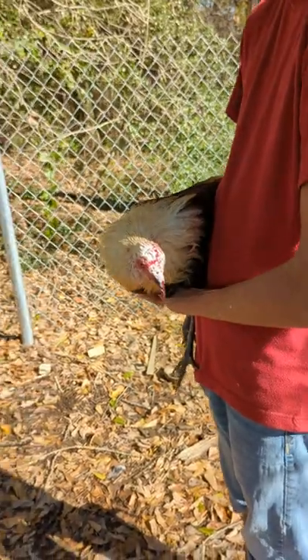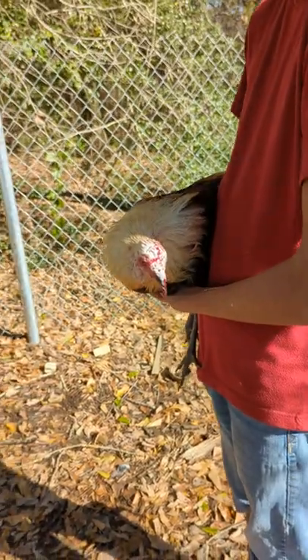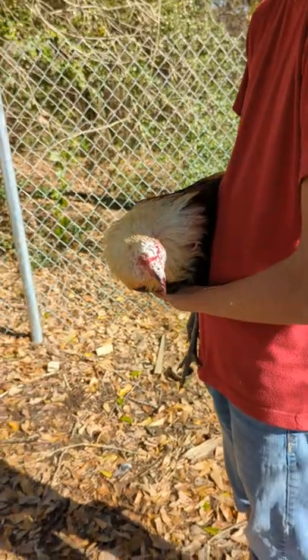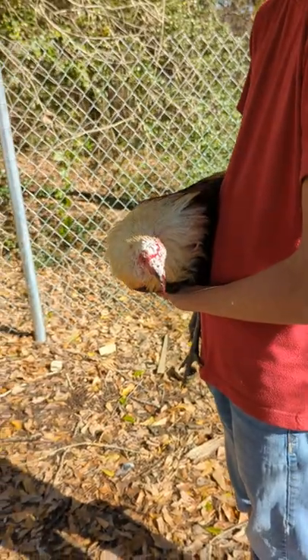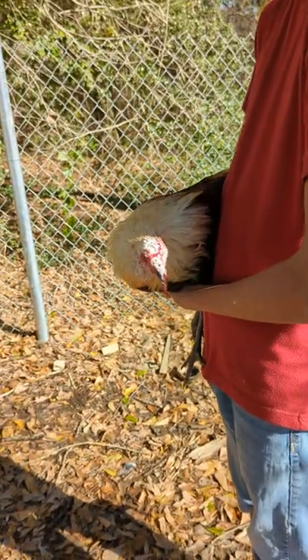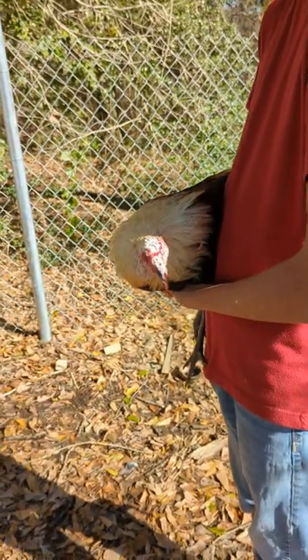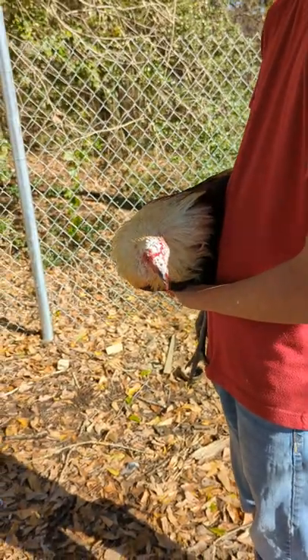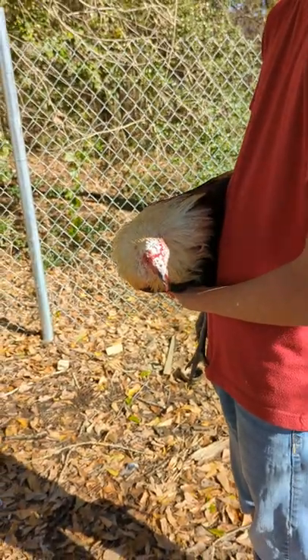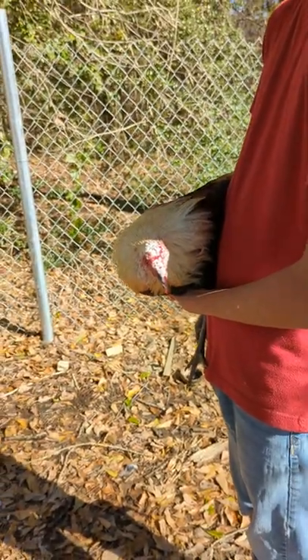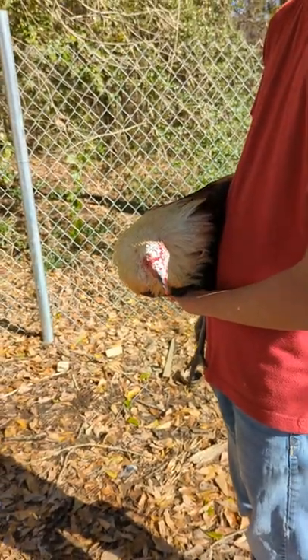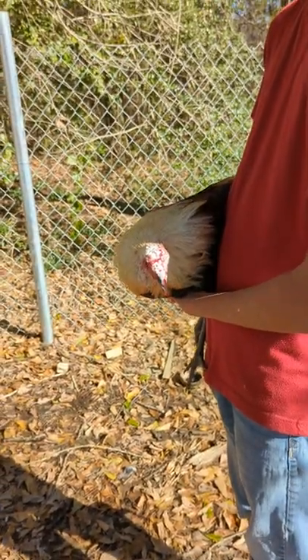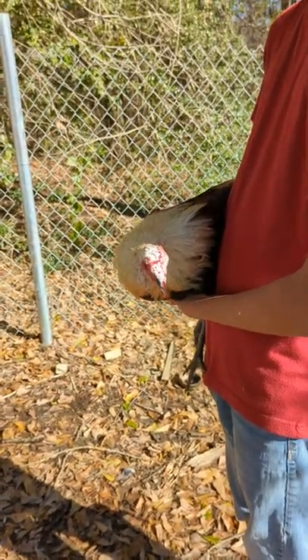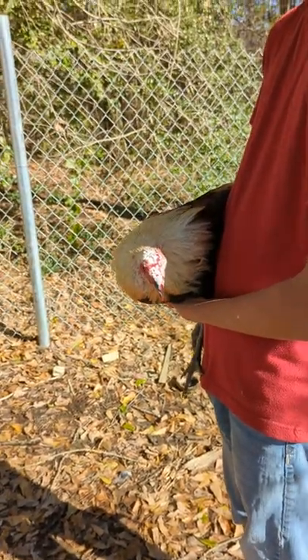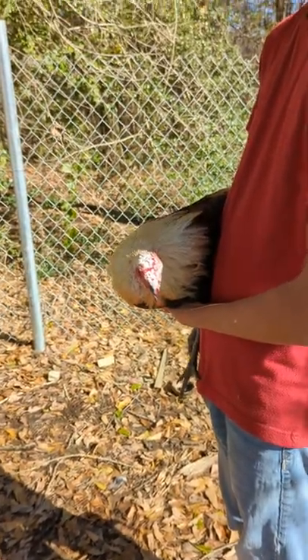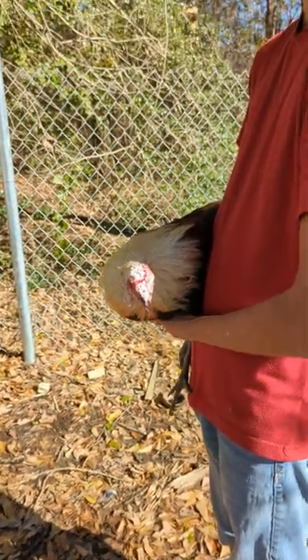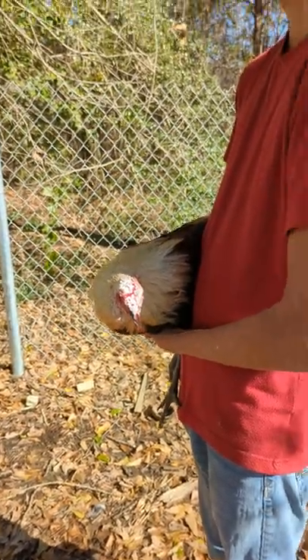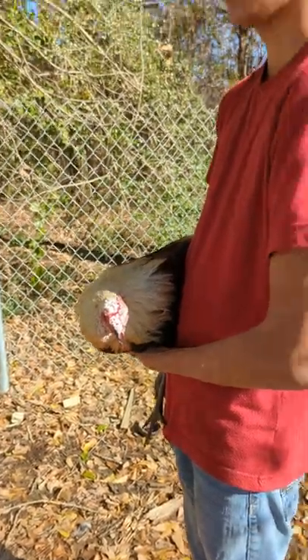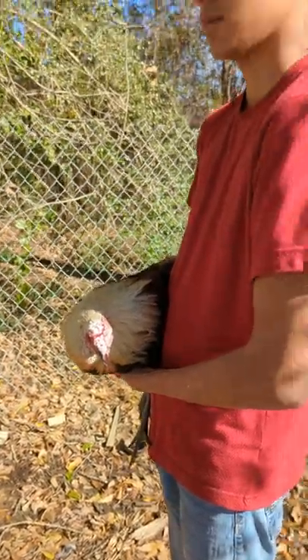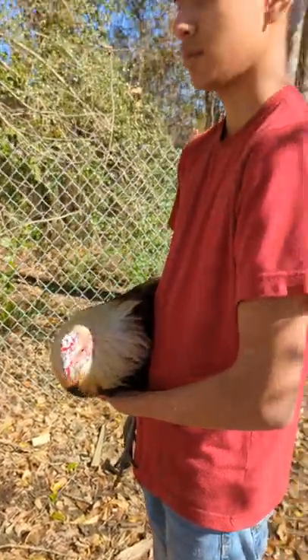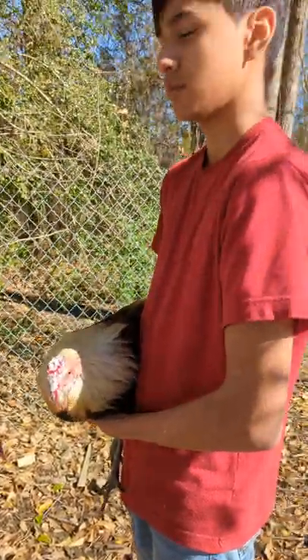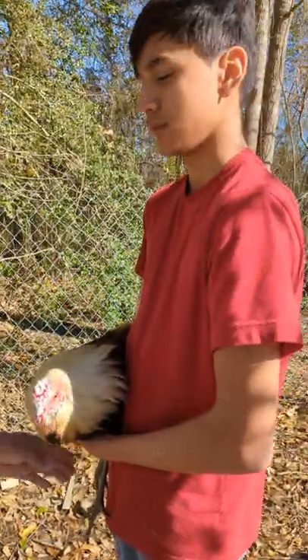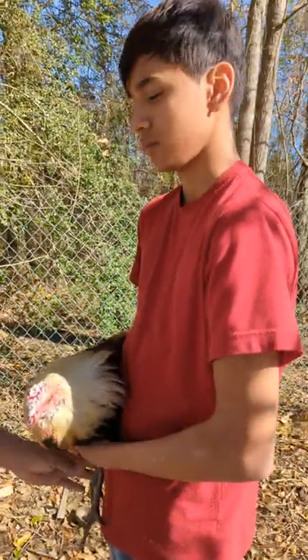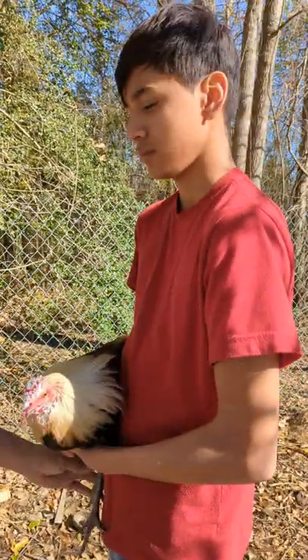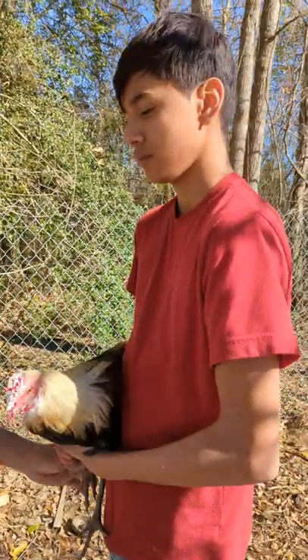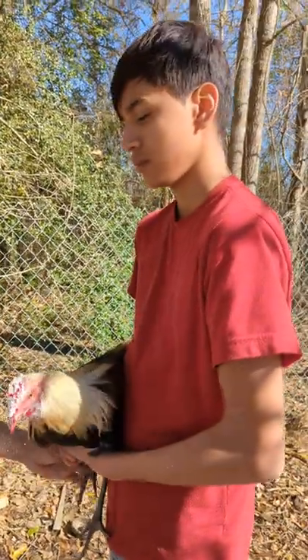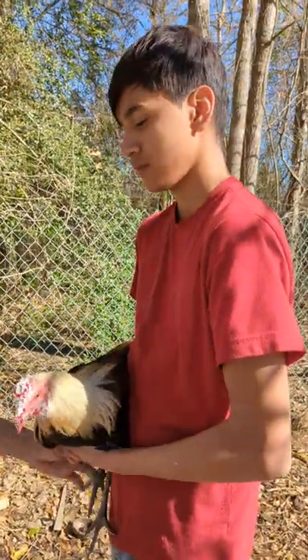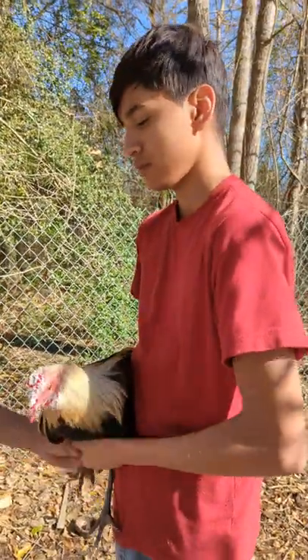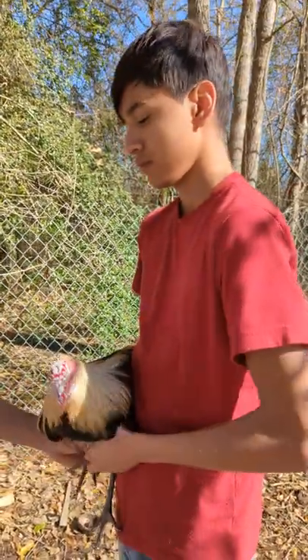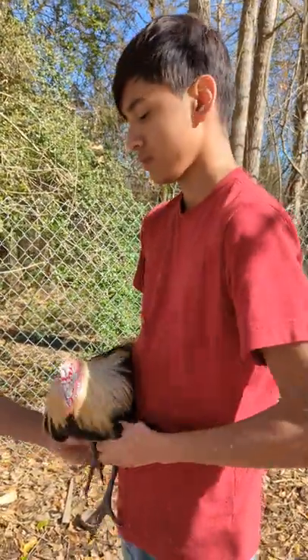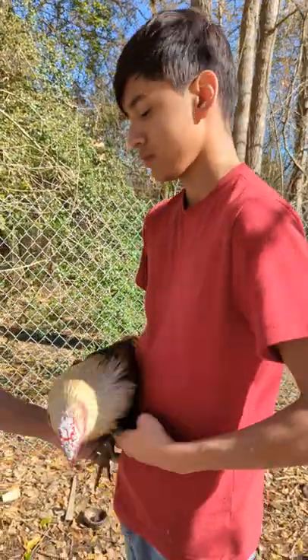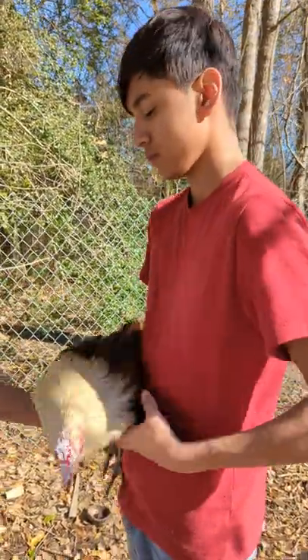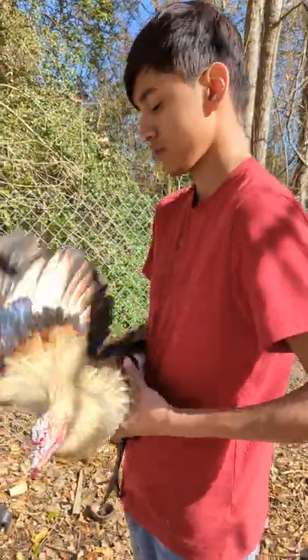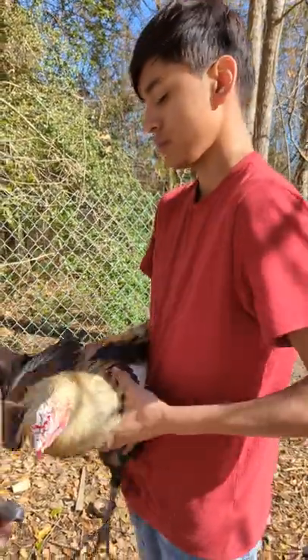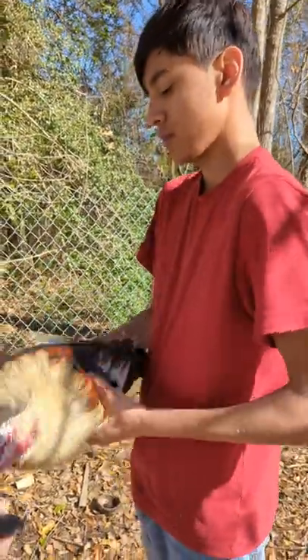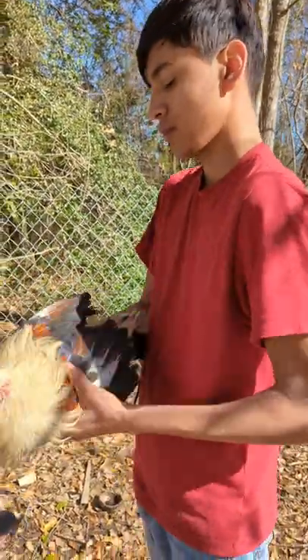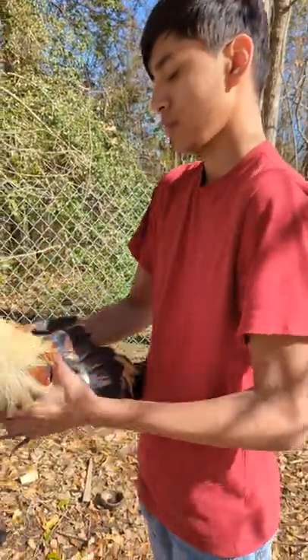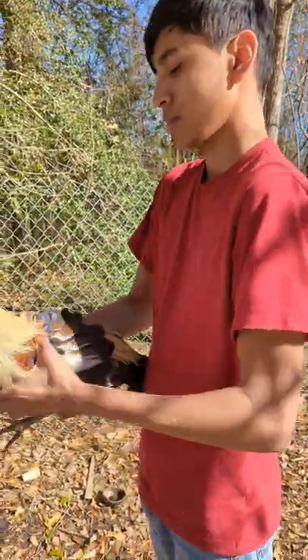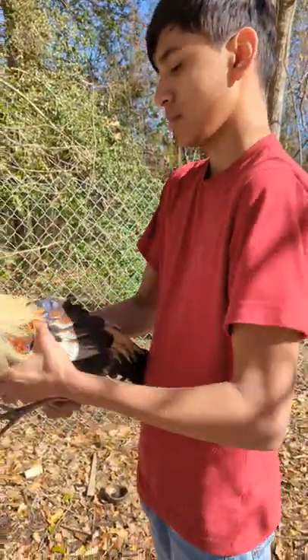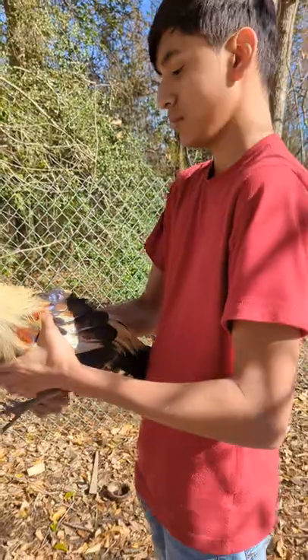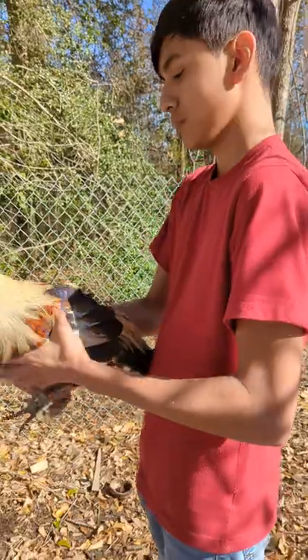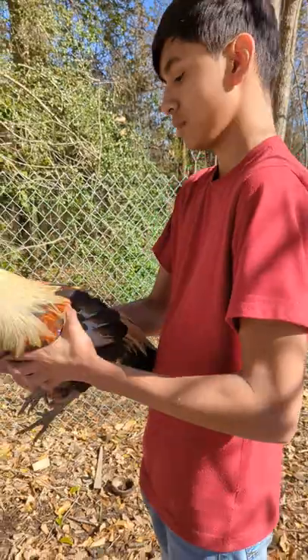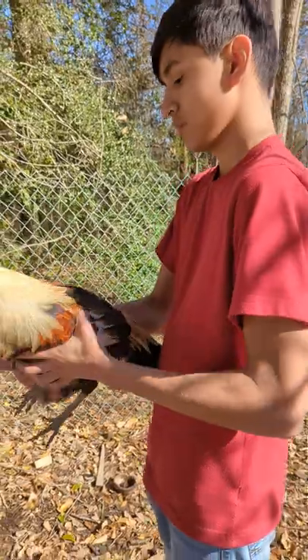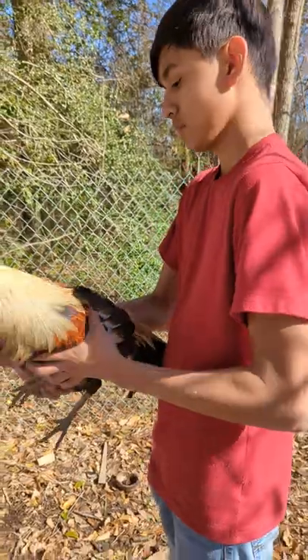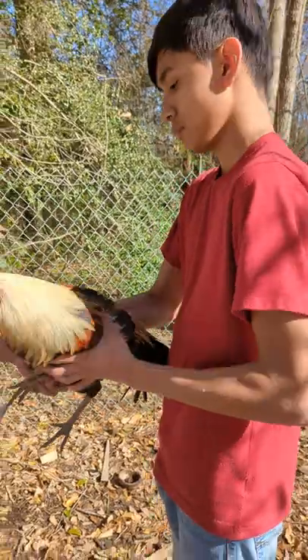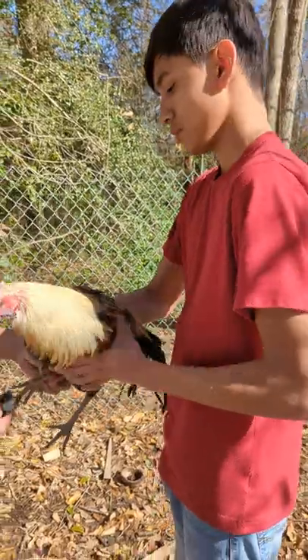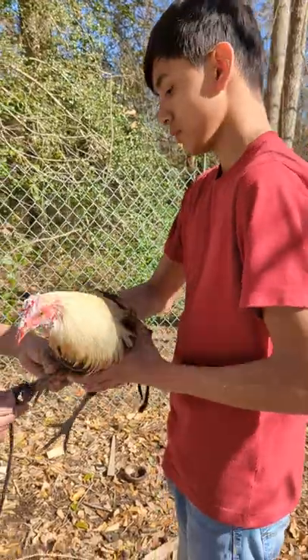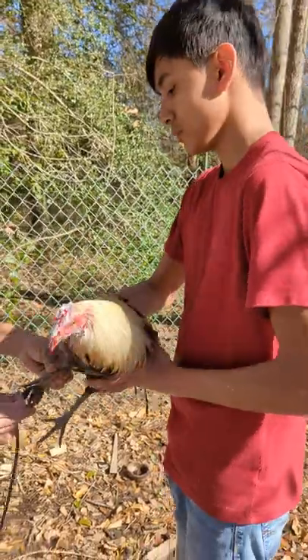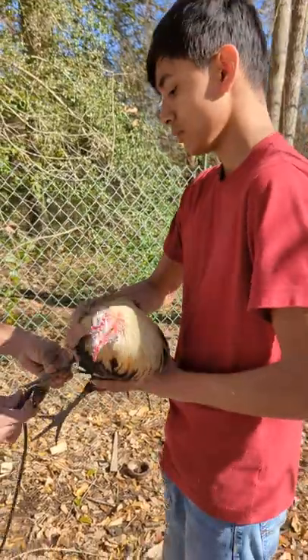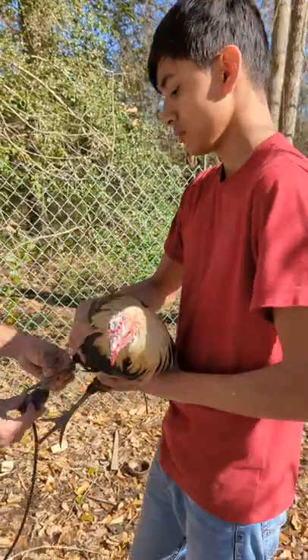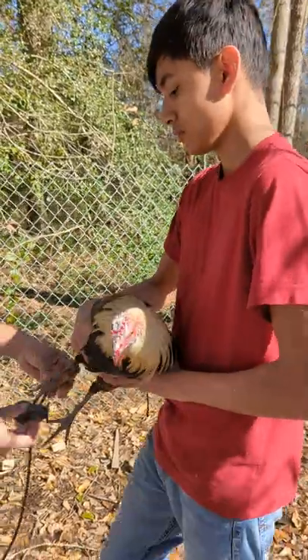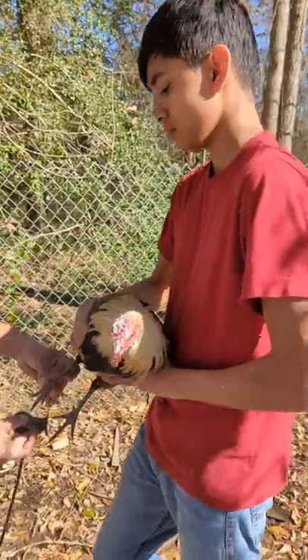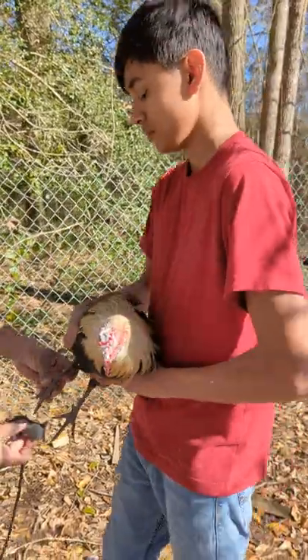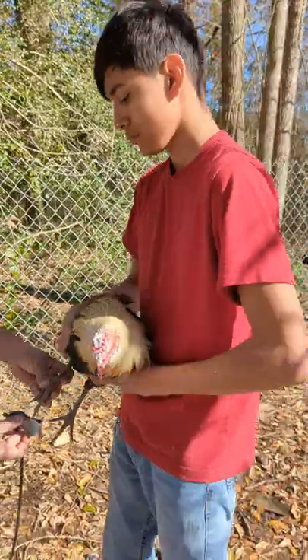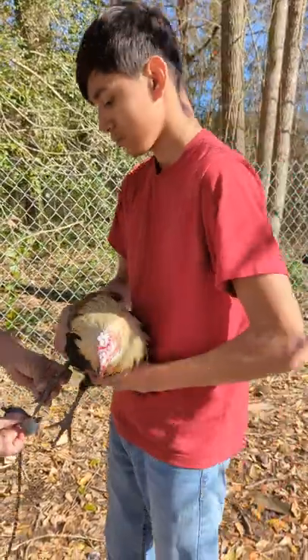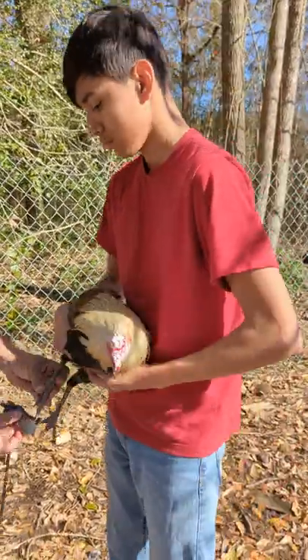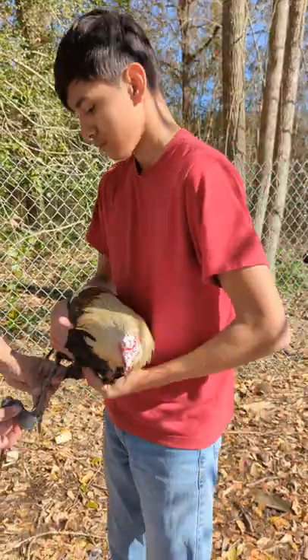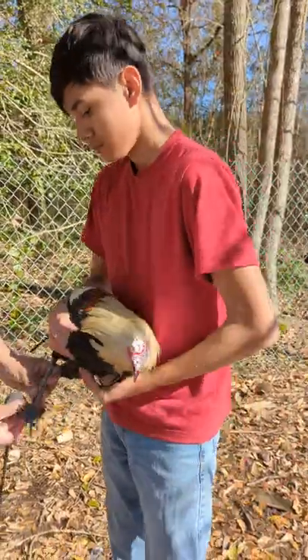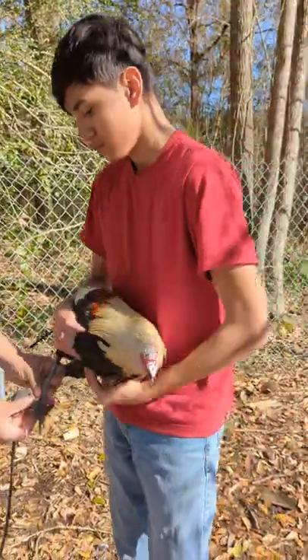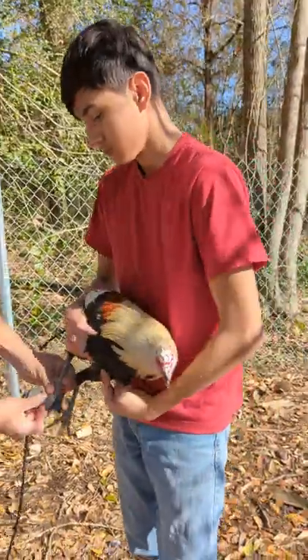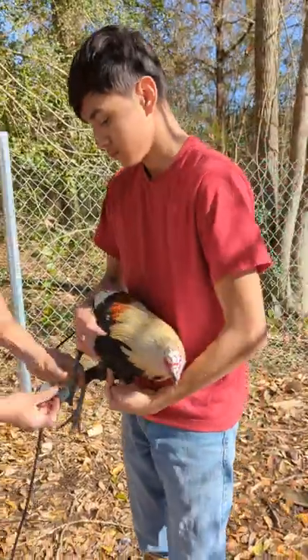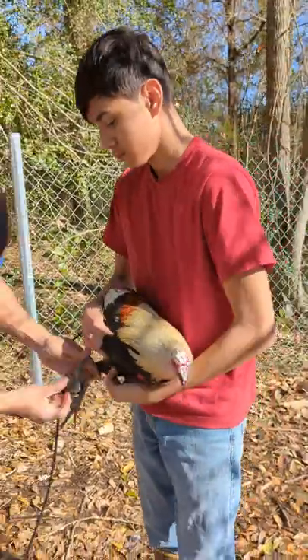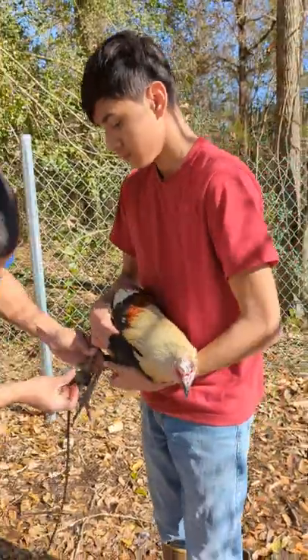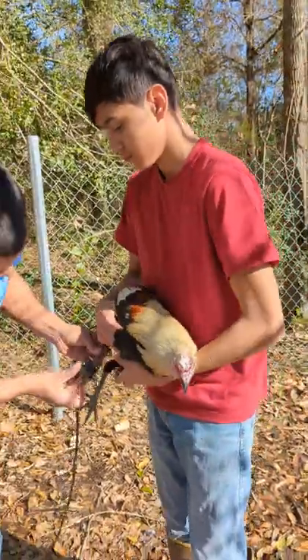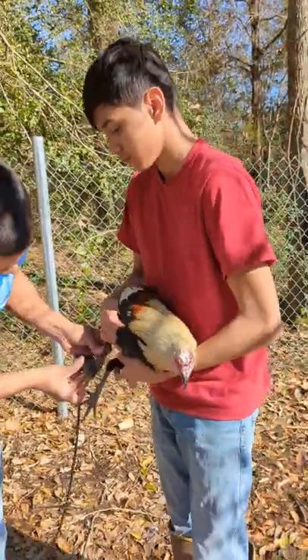Anyway, say hi to the camera. That boy helped me hold him real quick and after that we're good to go.